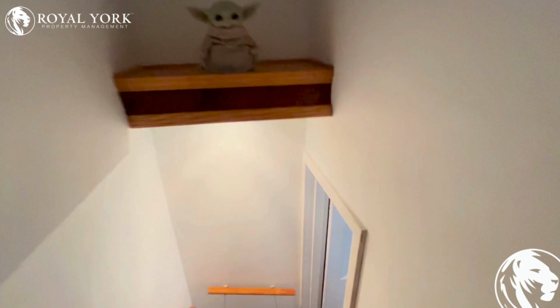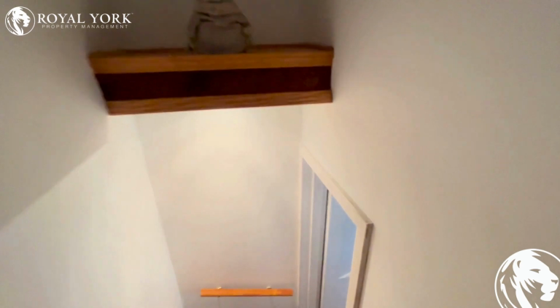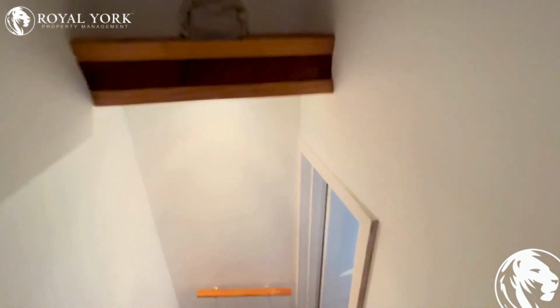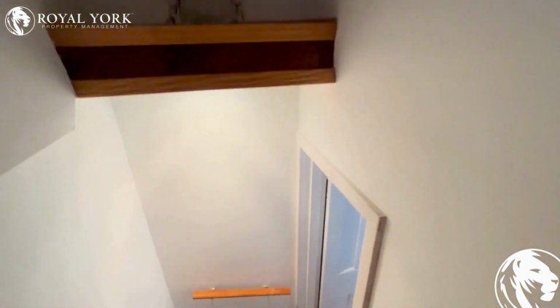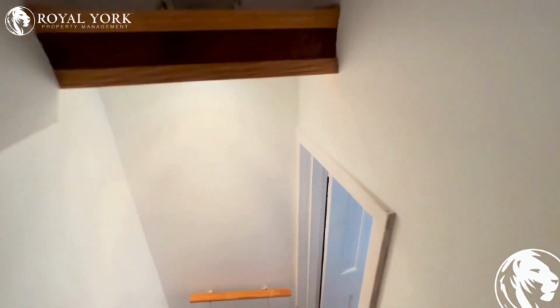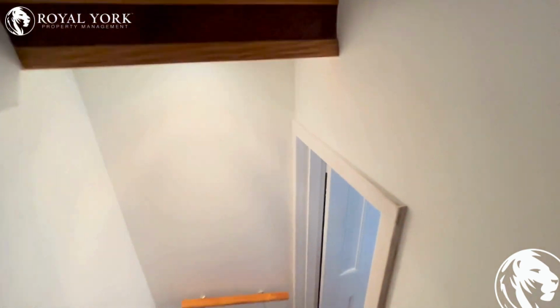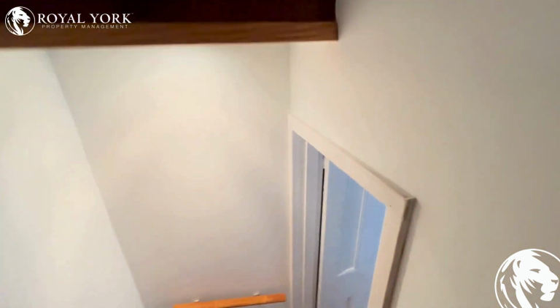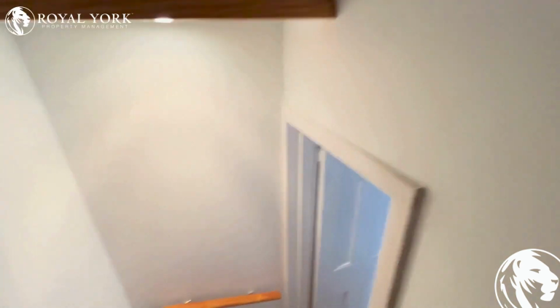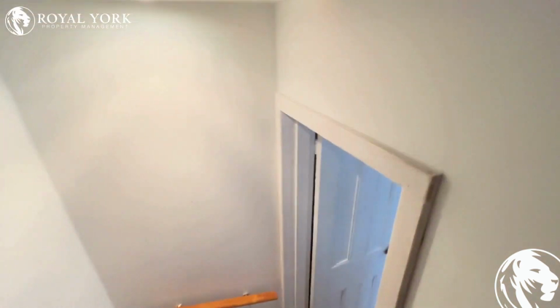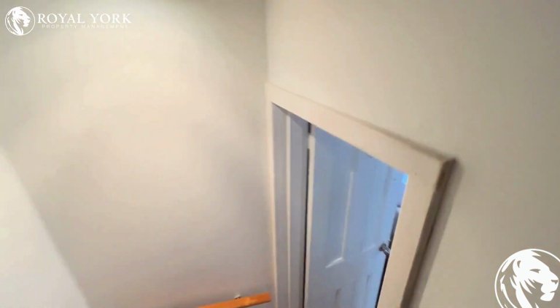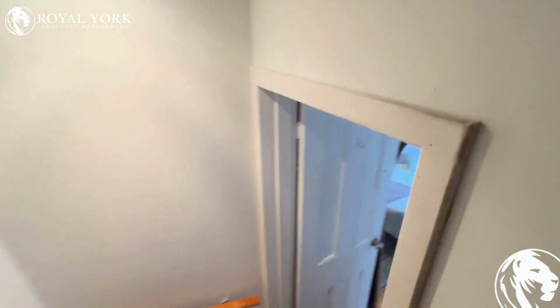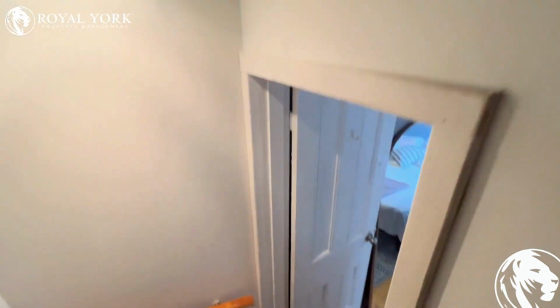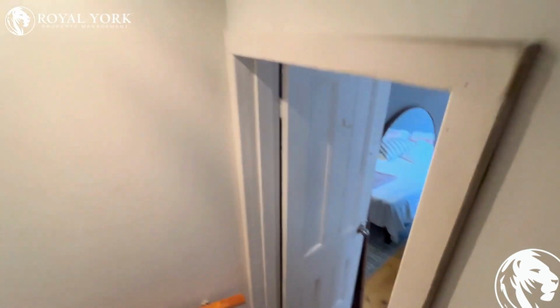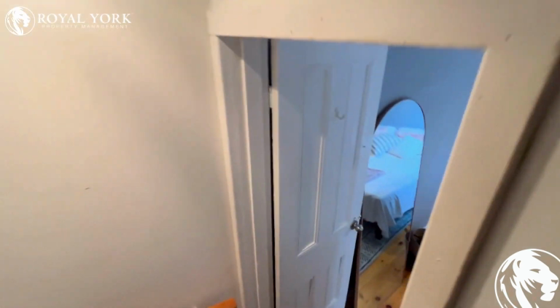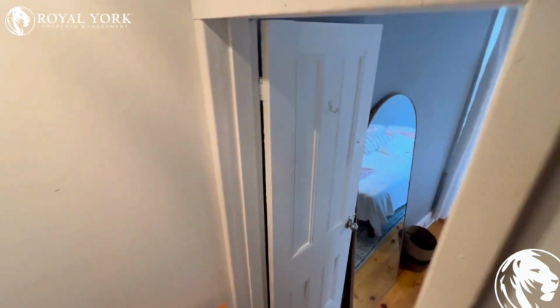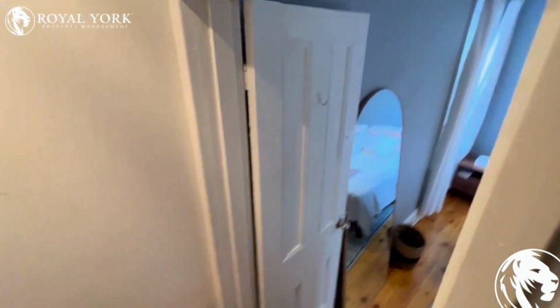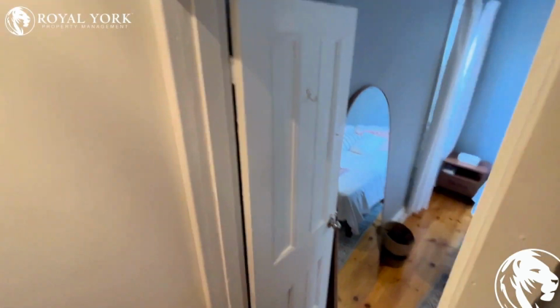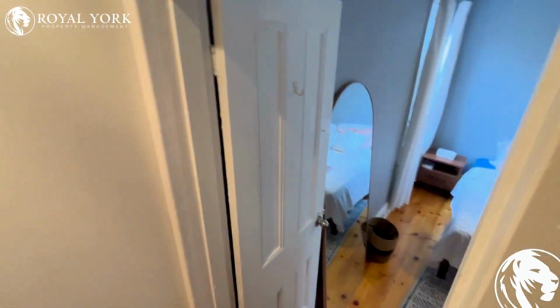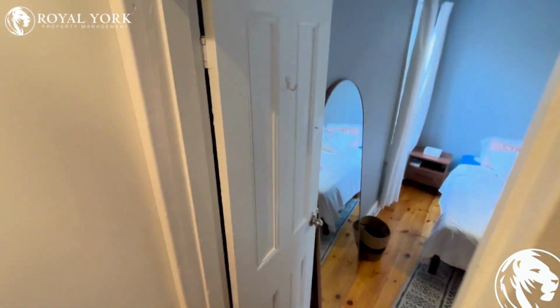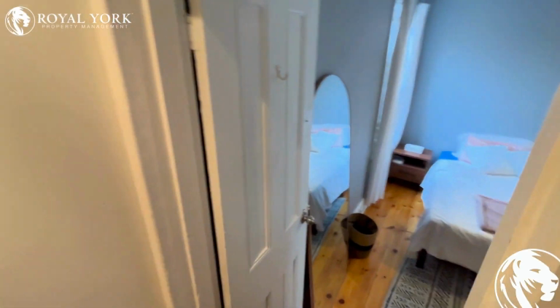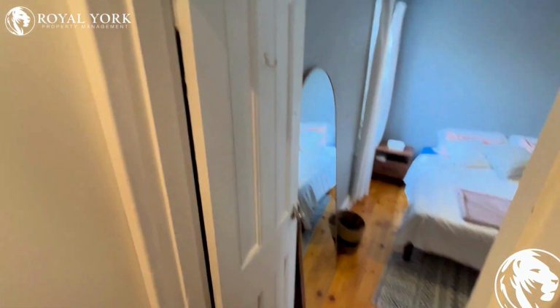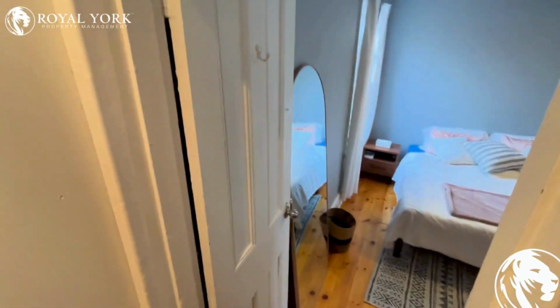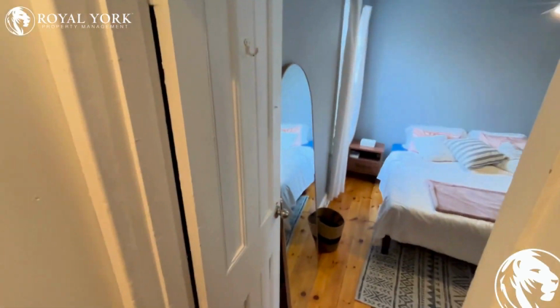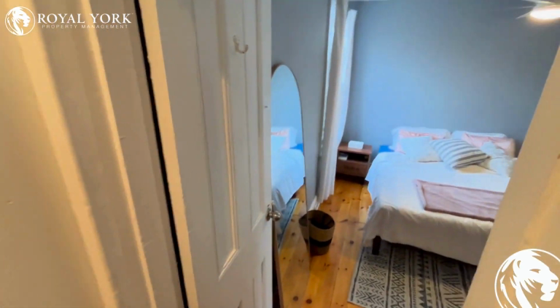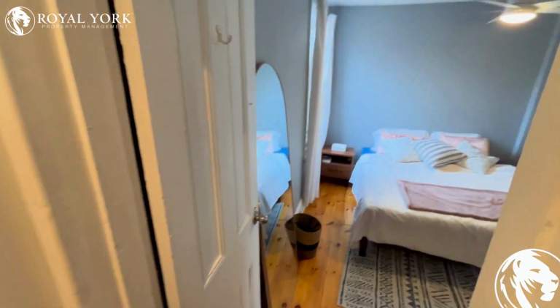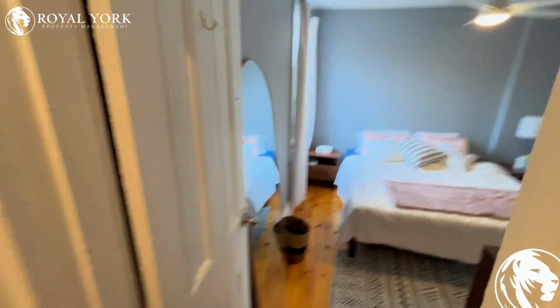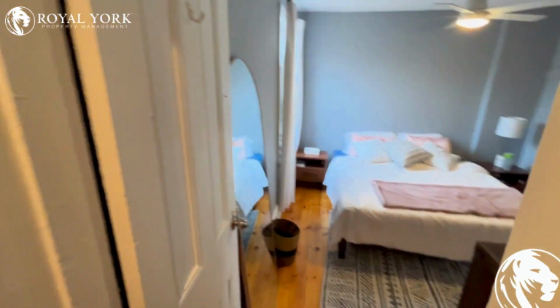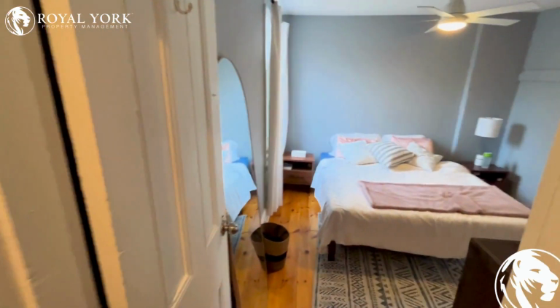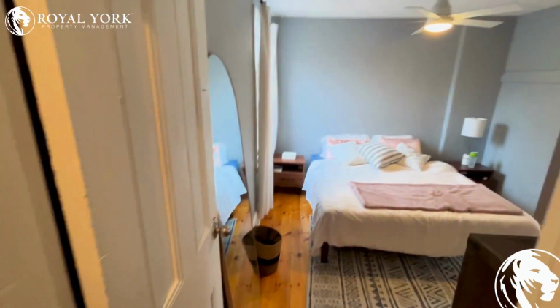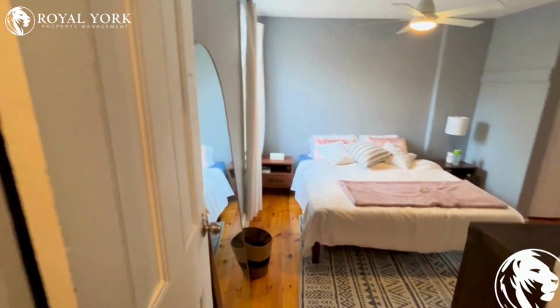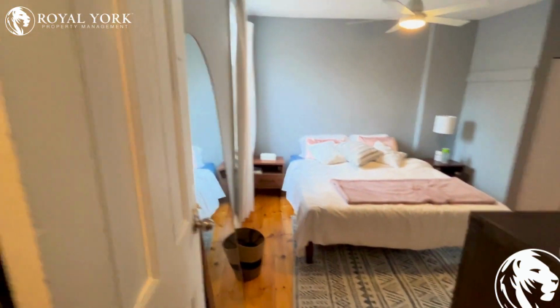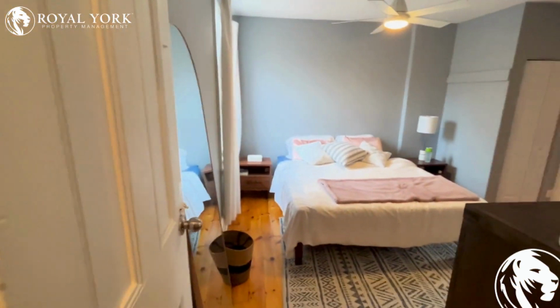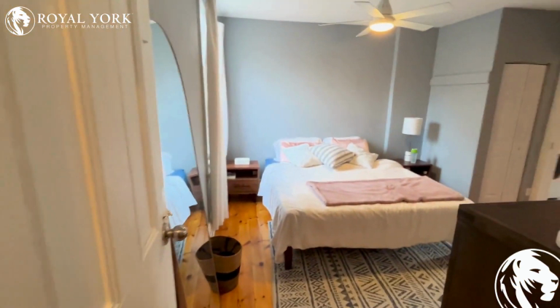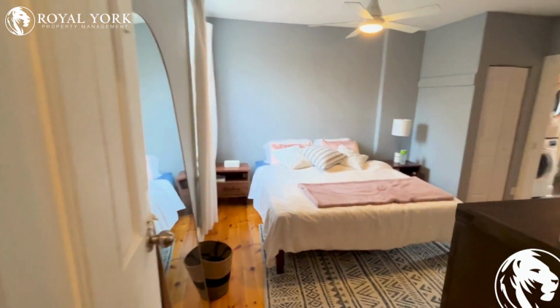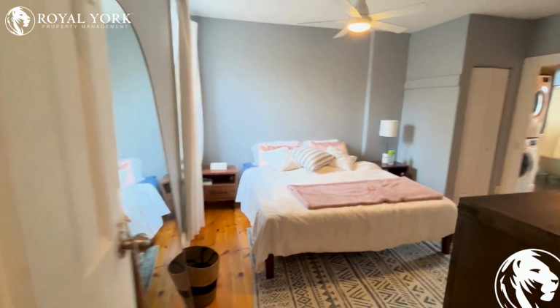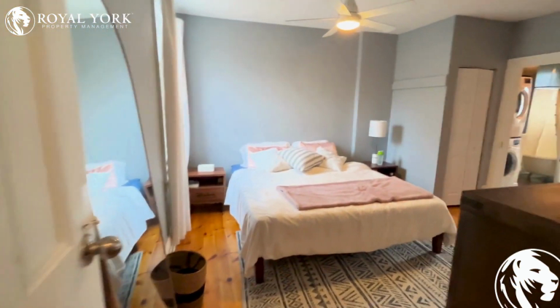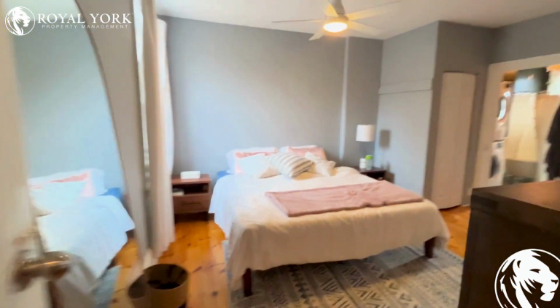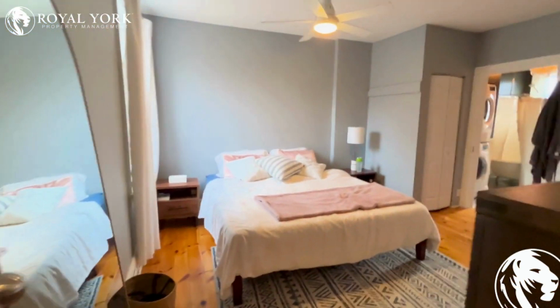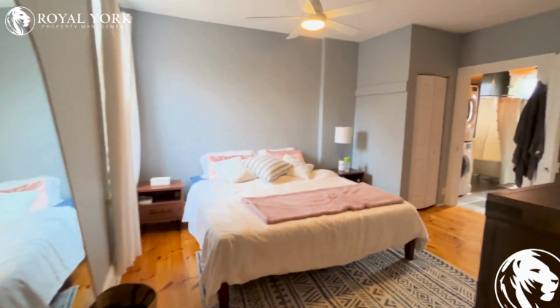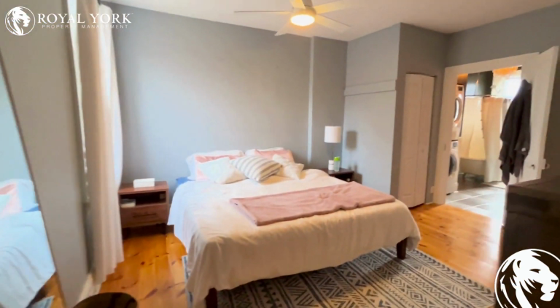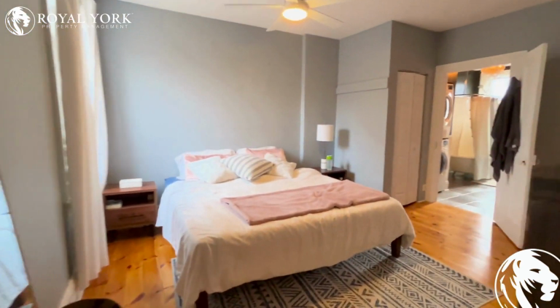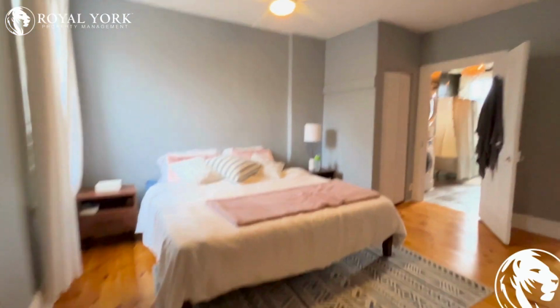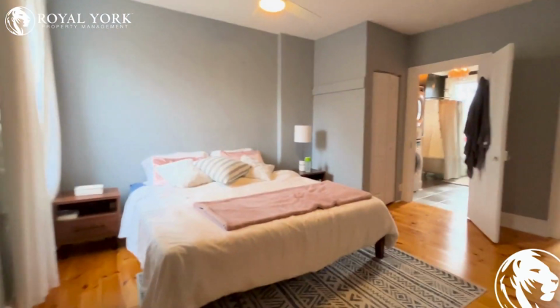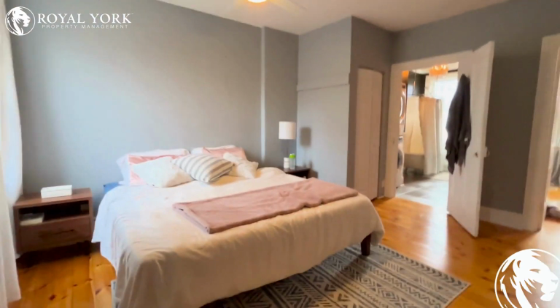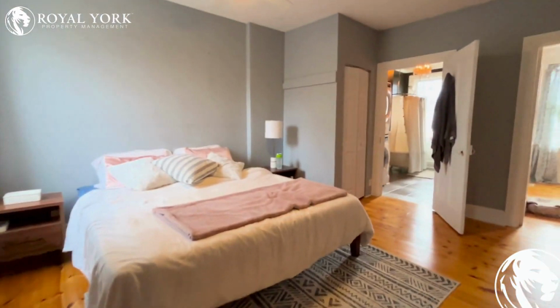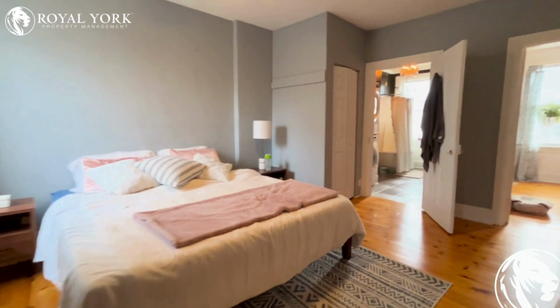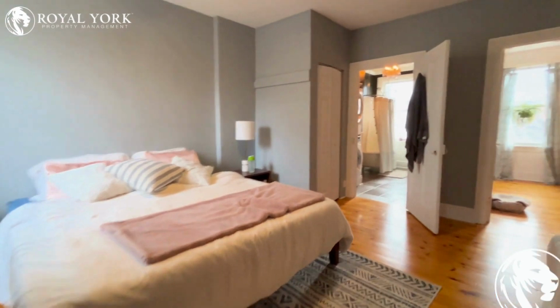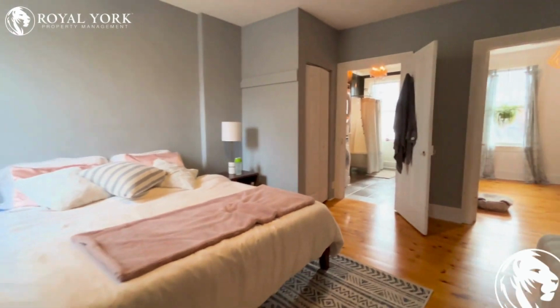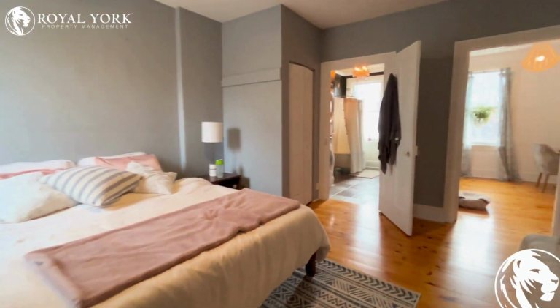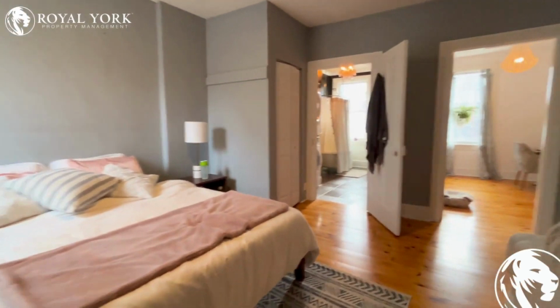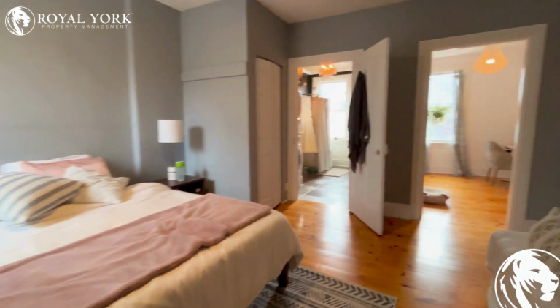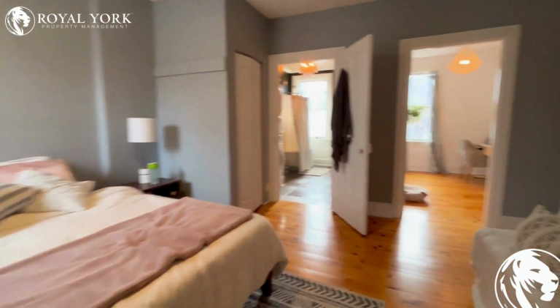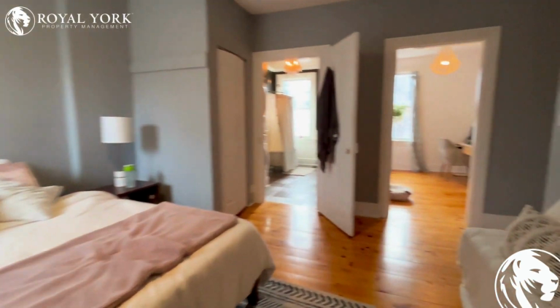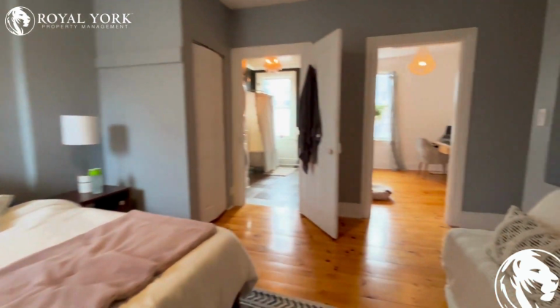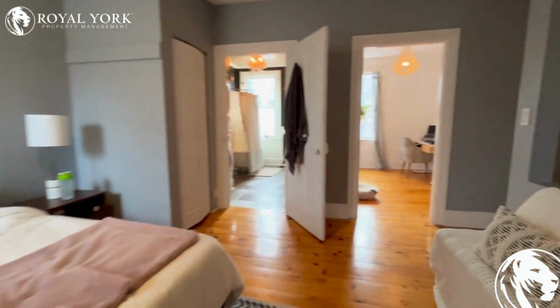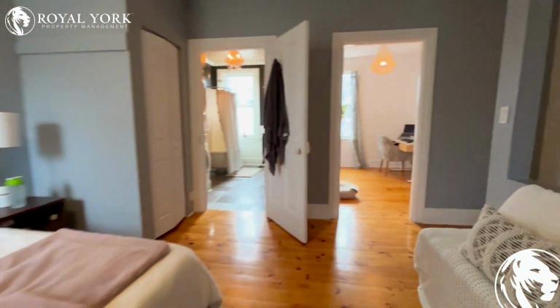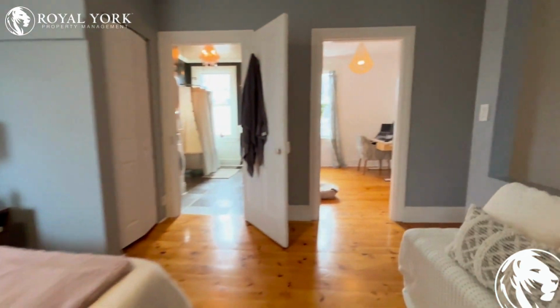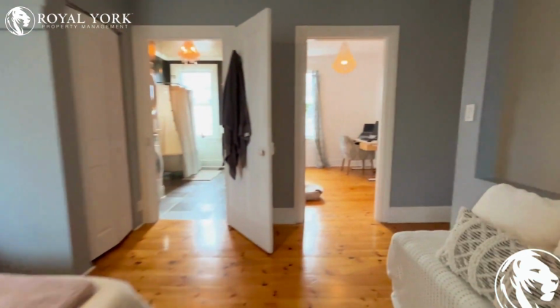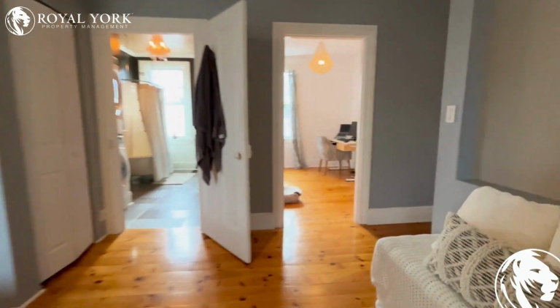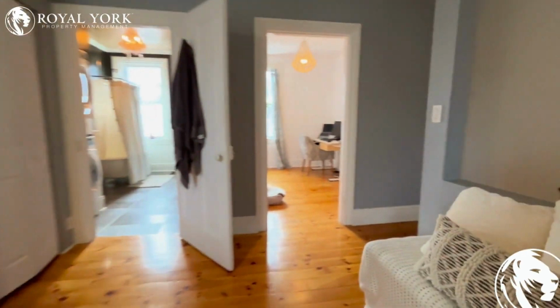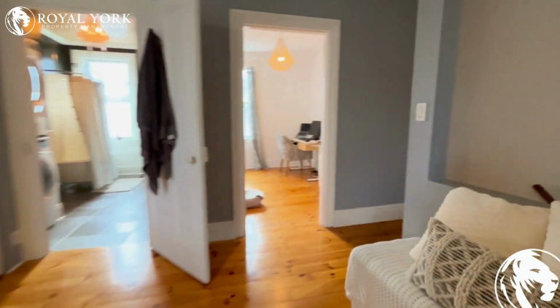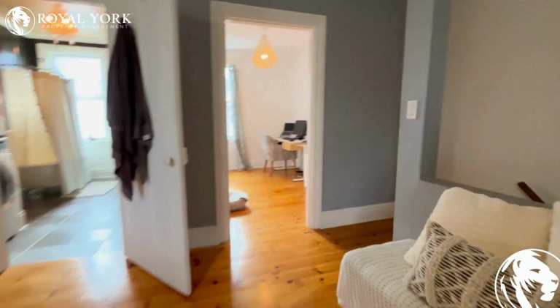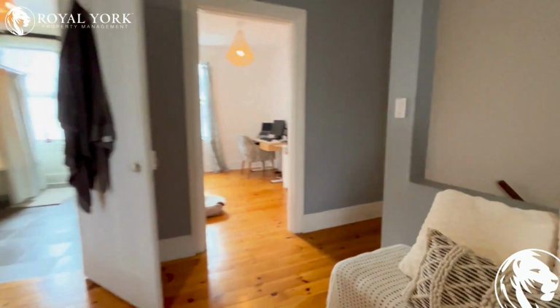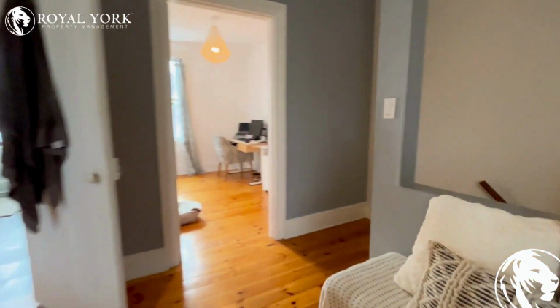If you are interested in this house, please contact Royal York Property Management for more information.